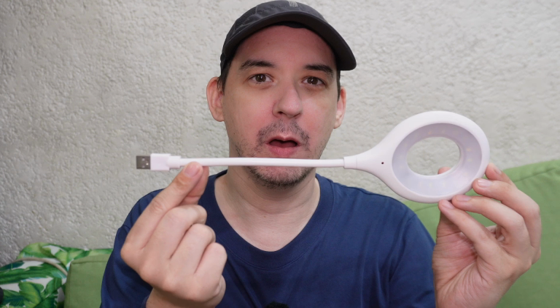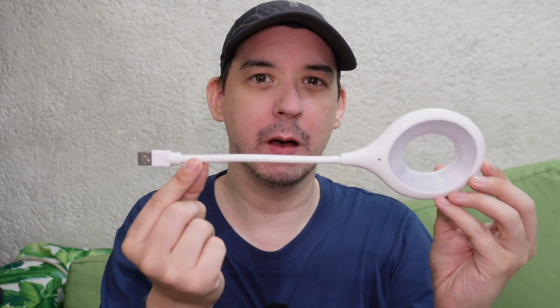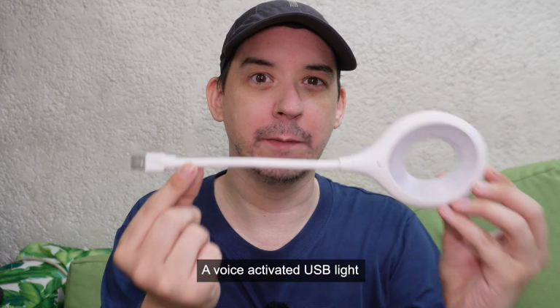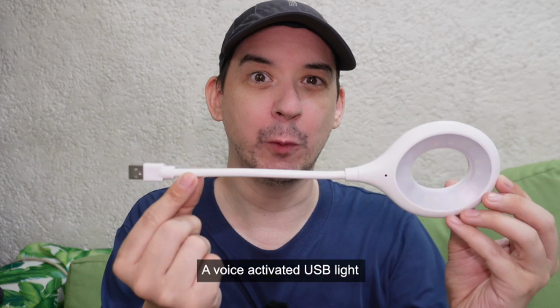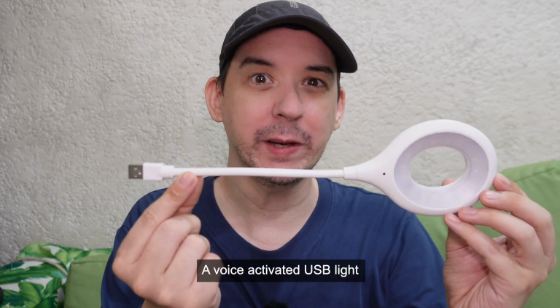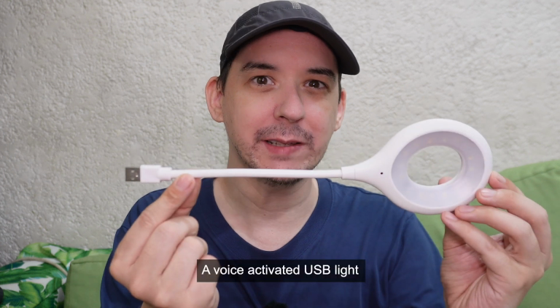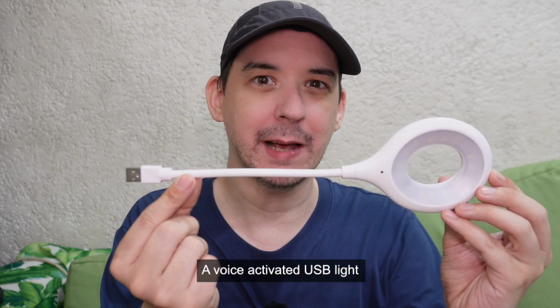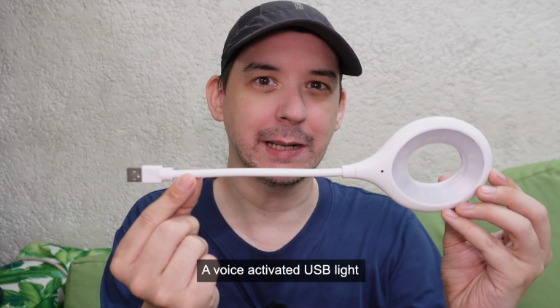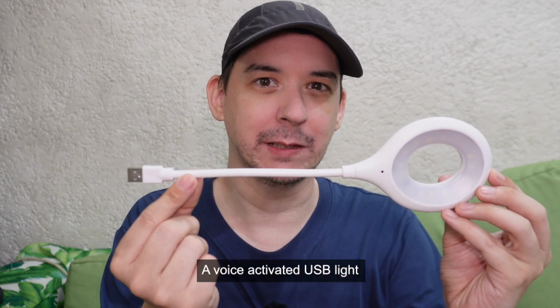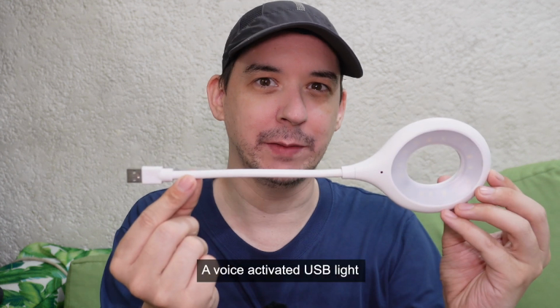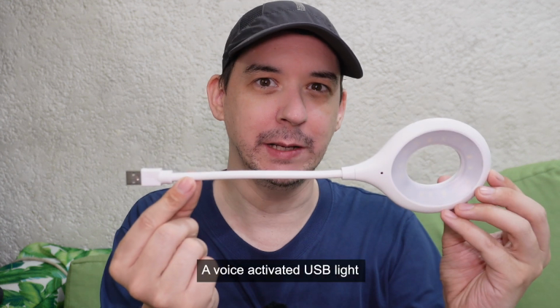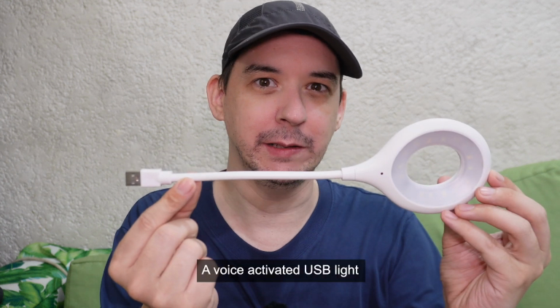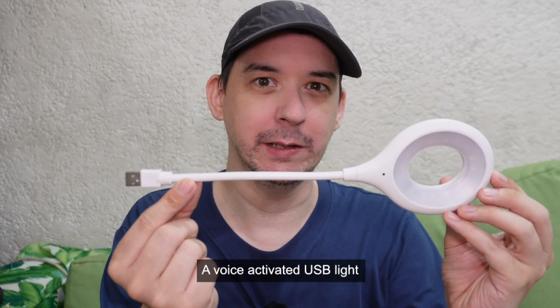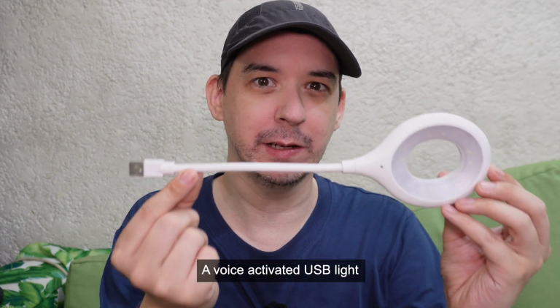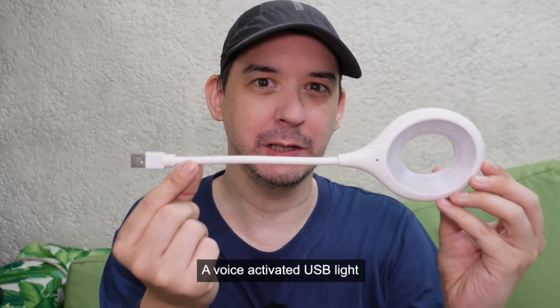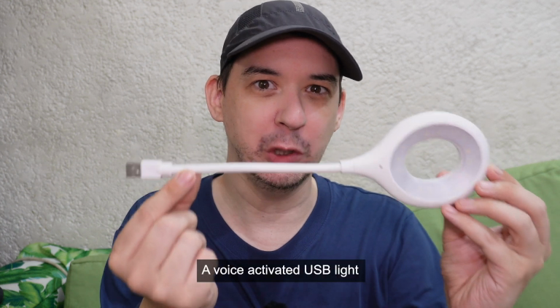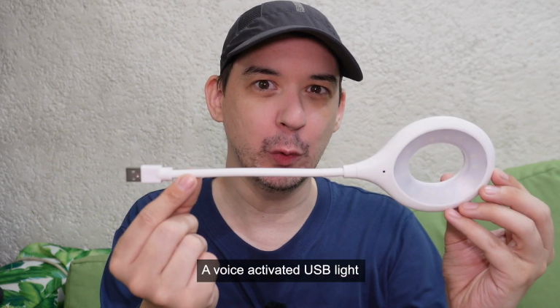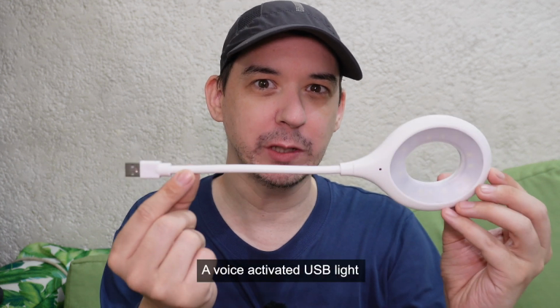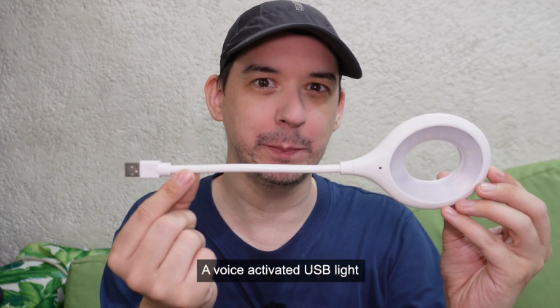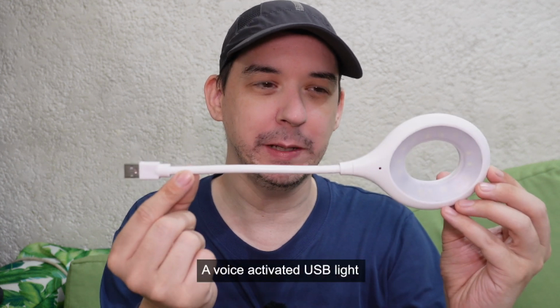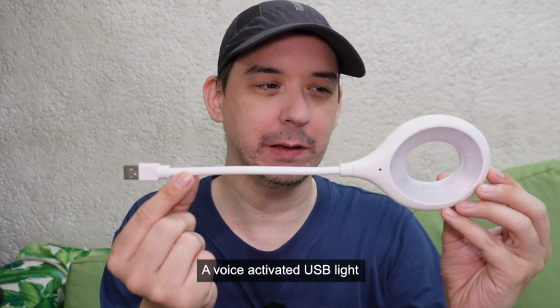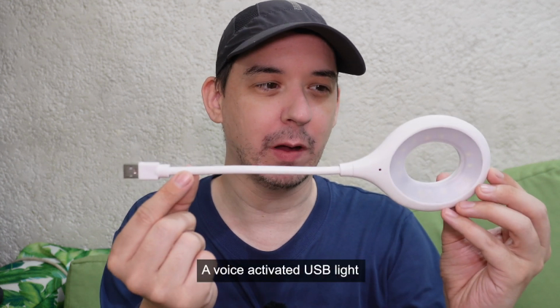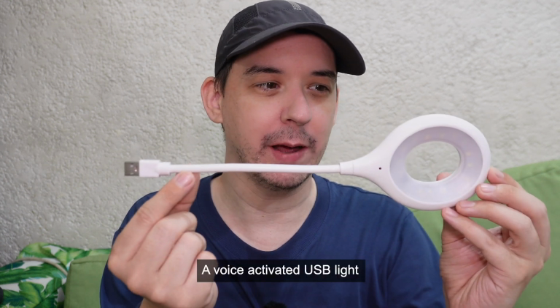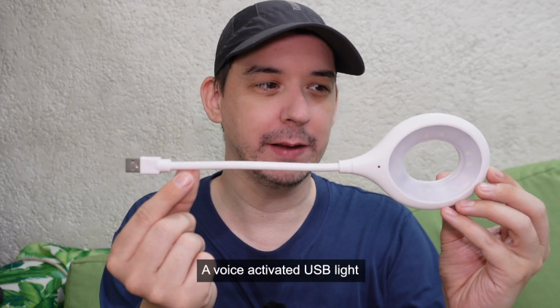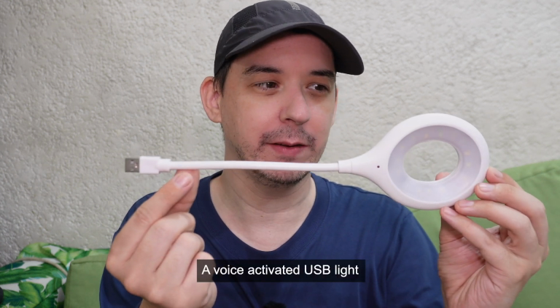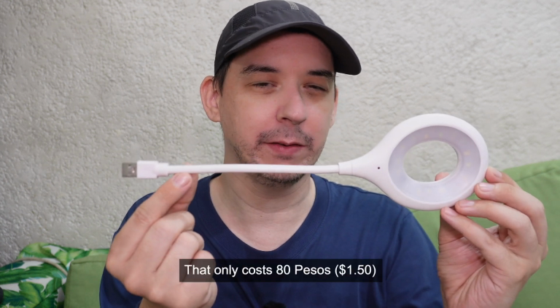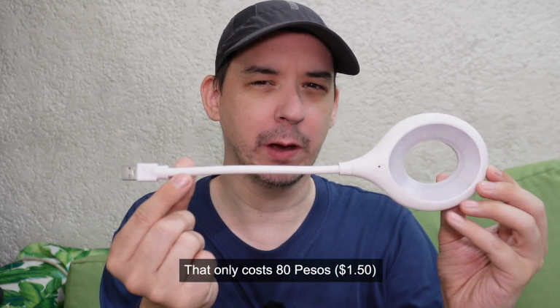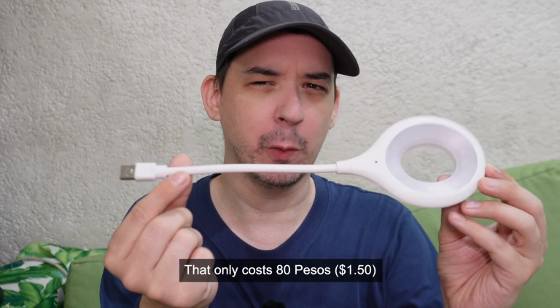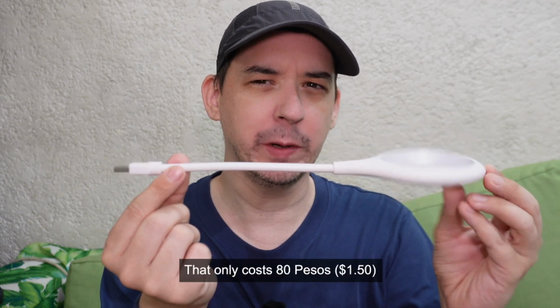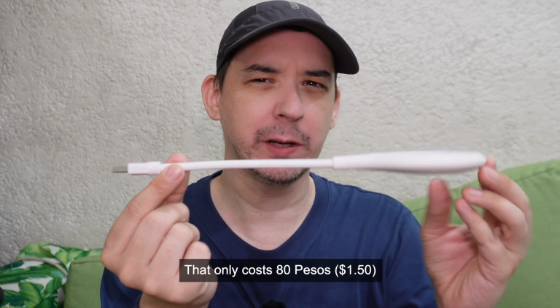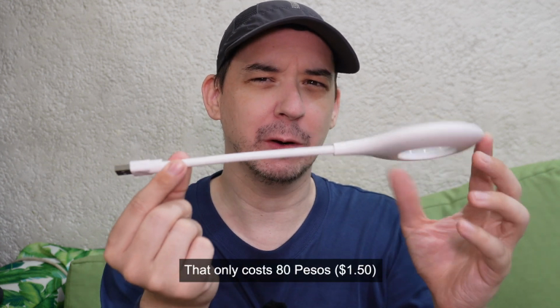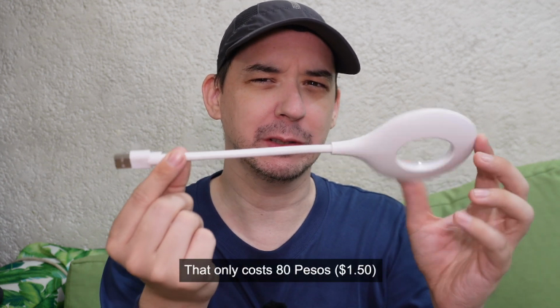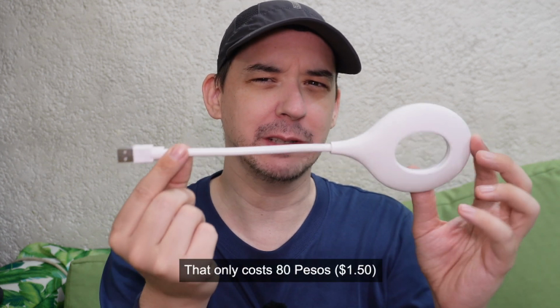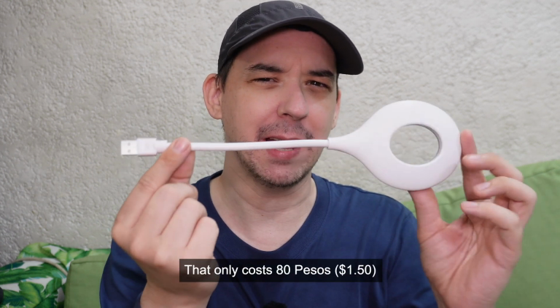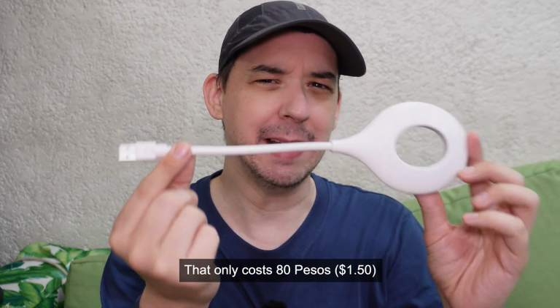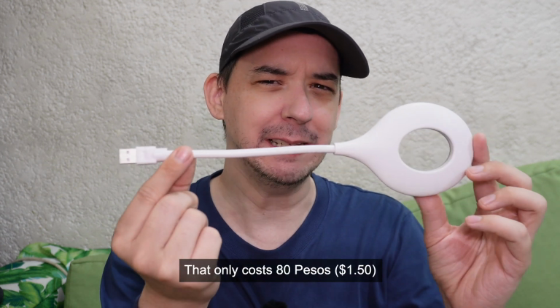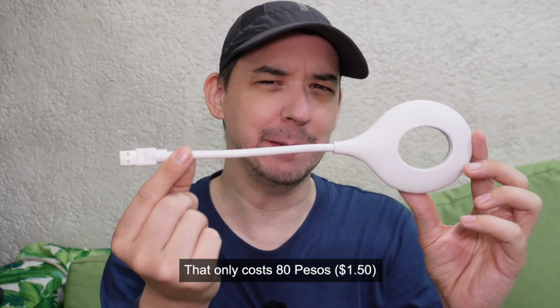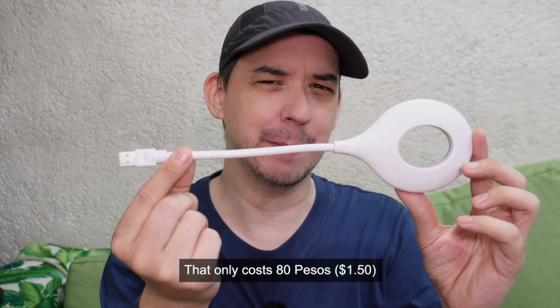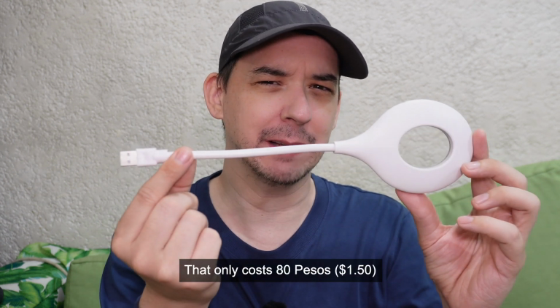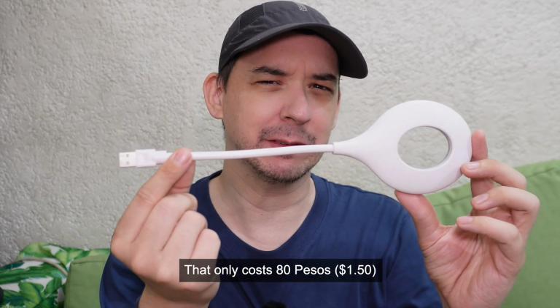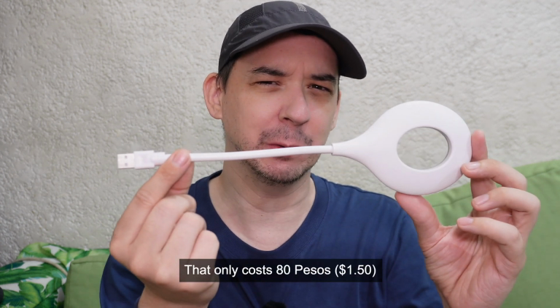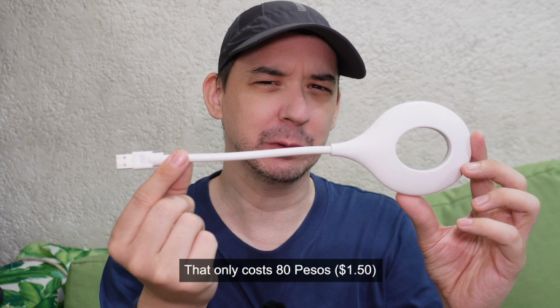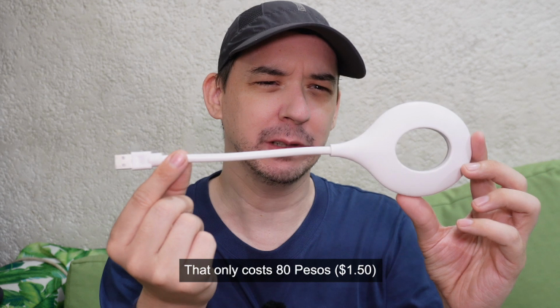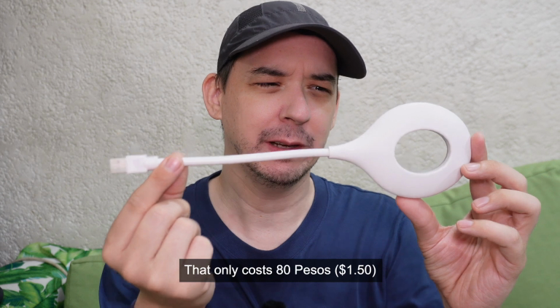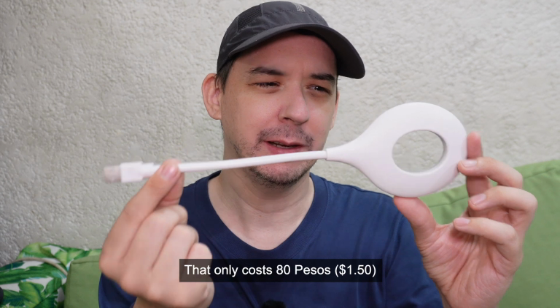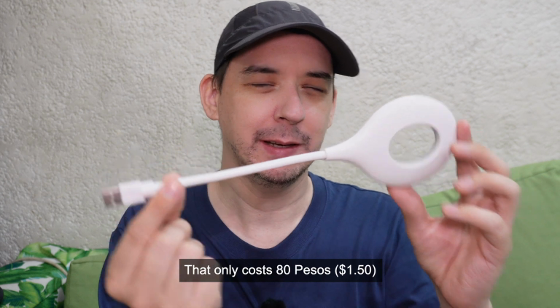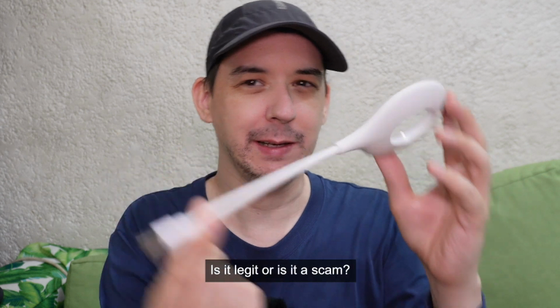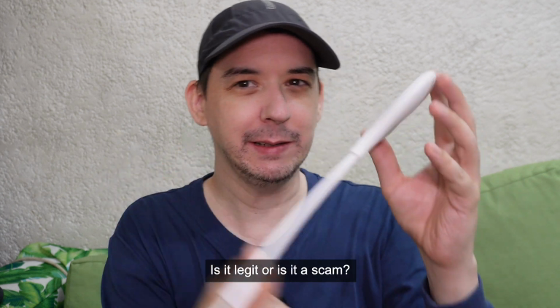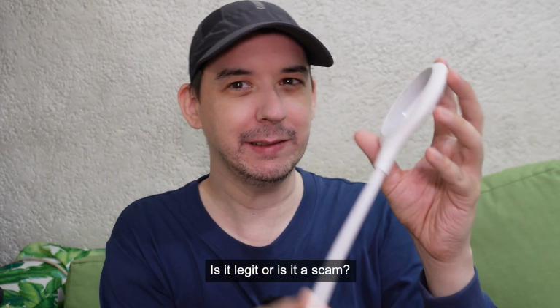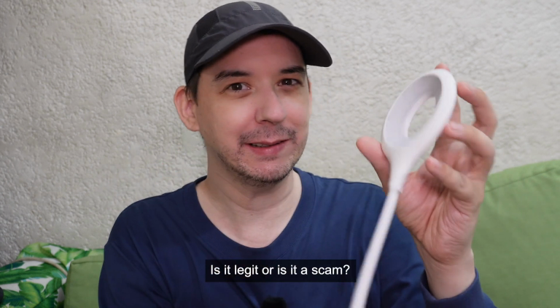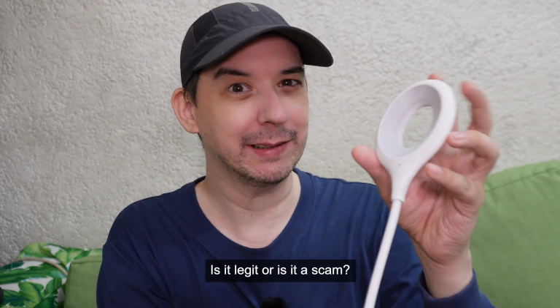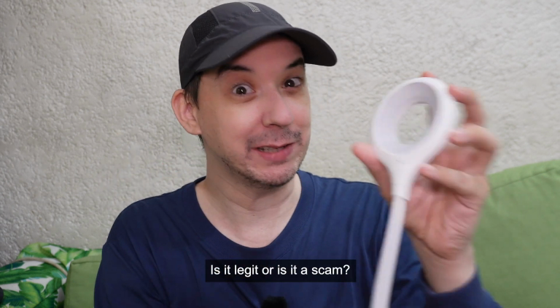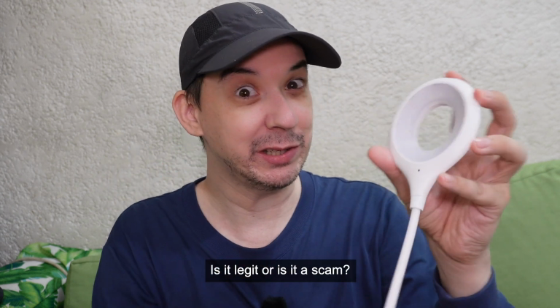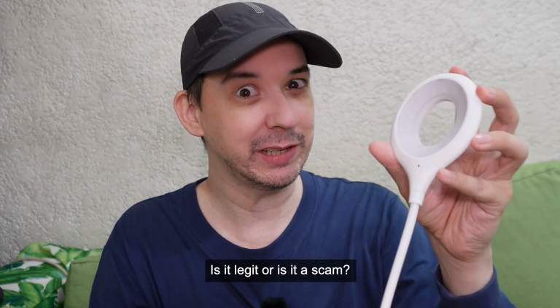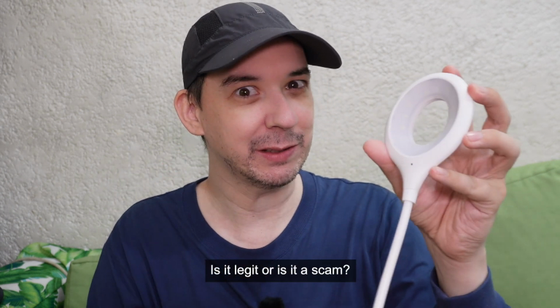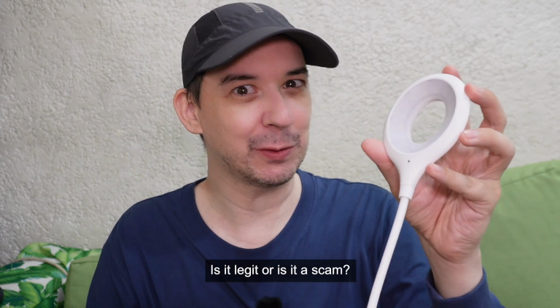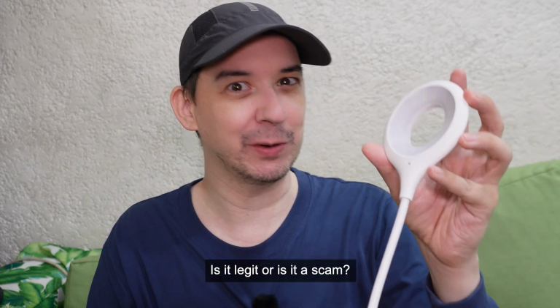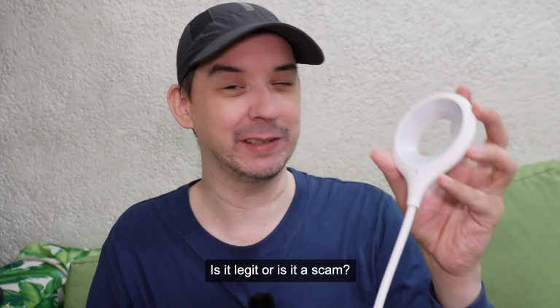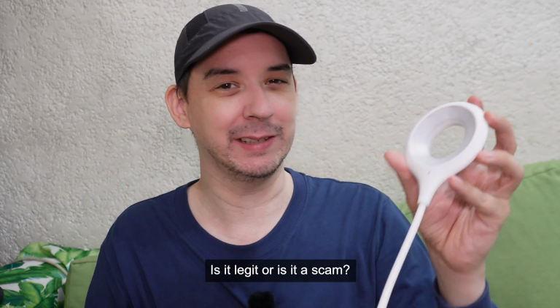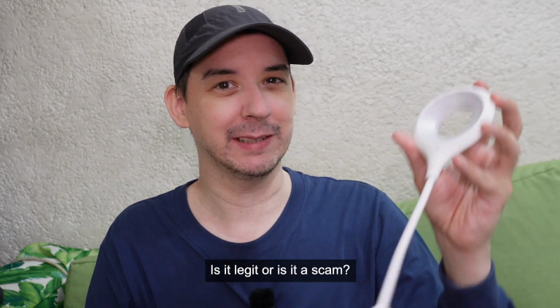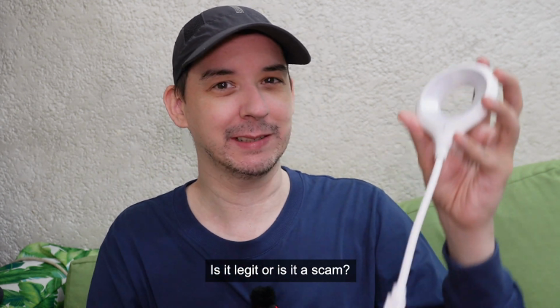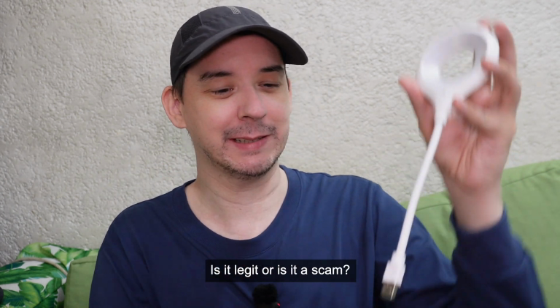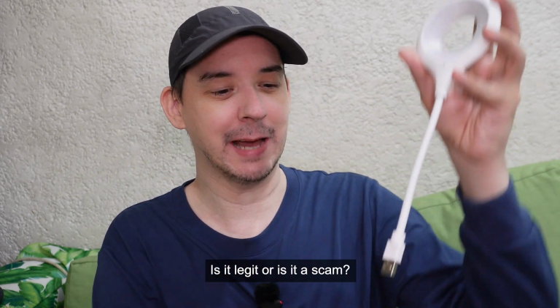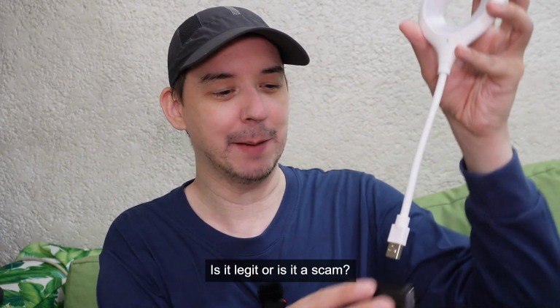A voice-activated USB light that only costs 80 pesos. Is it legit or is it a scam?